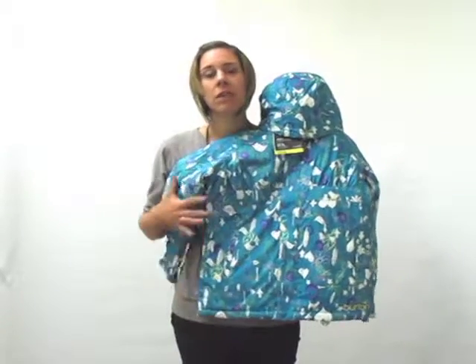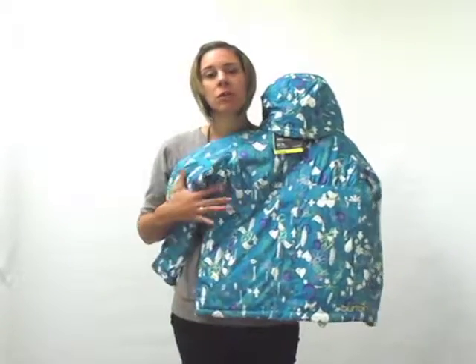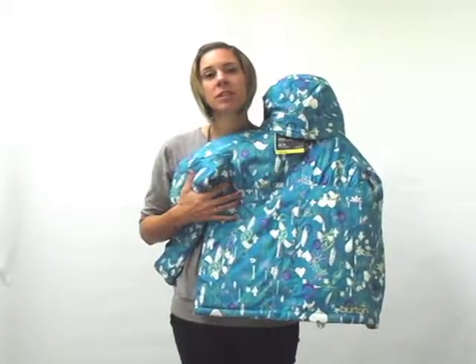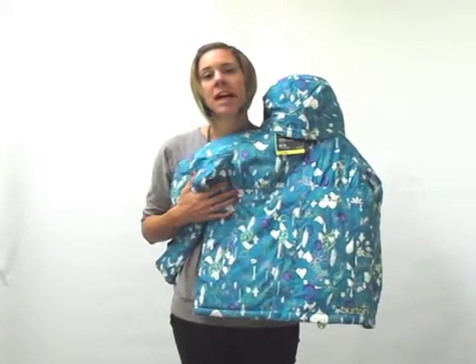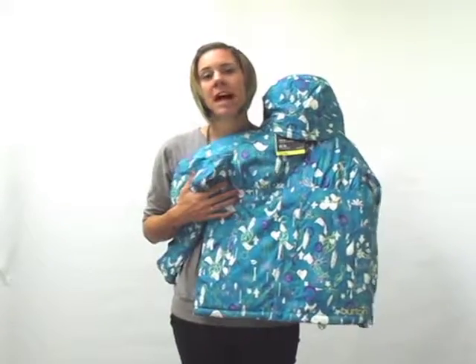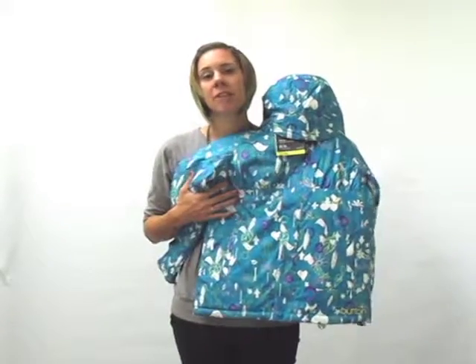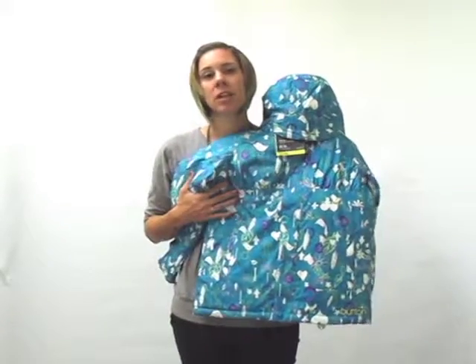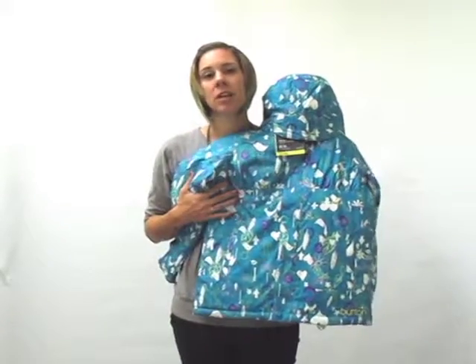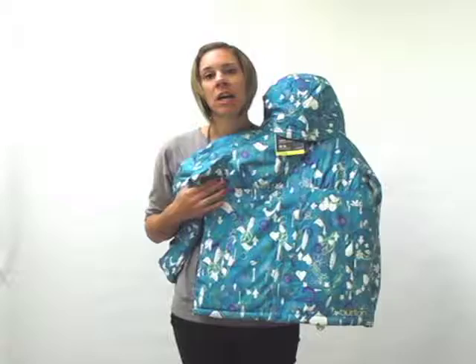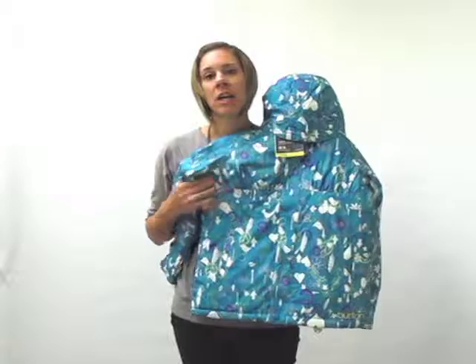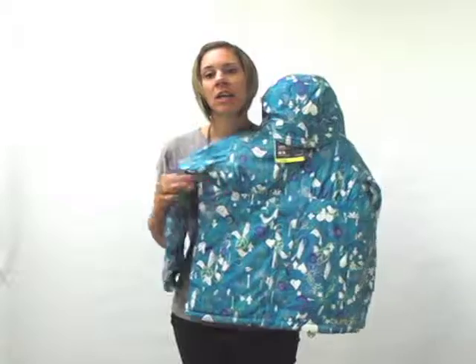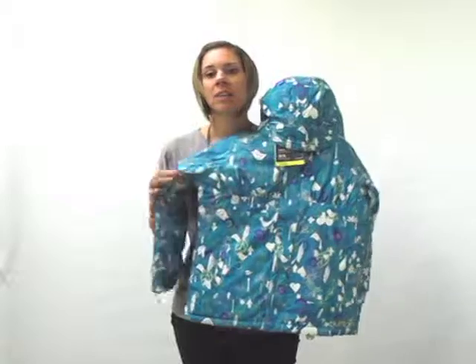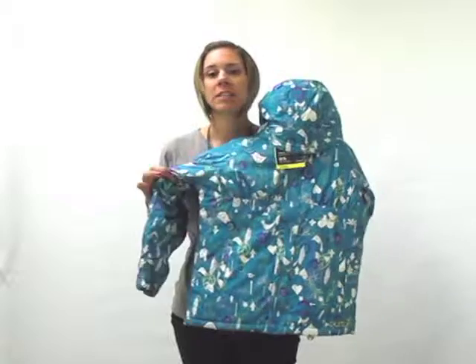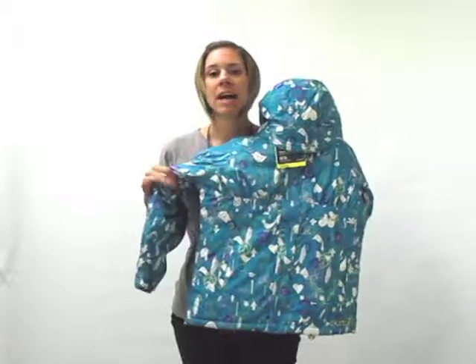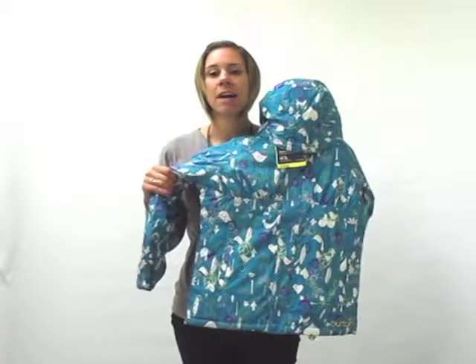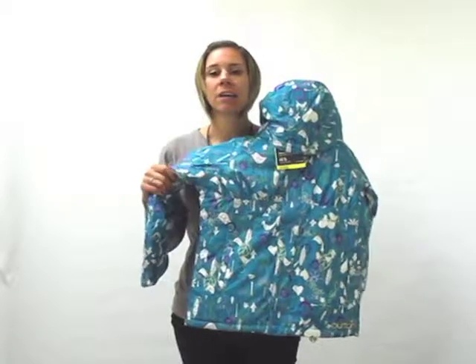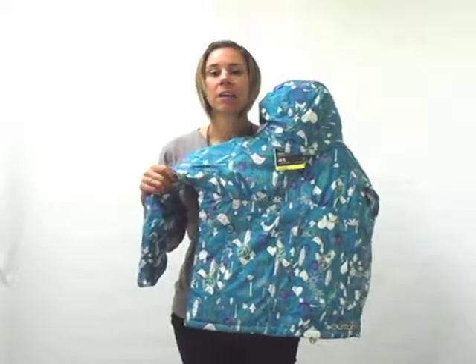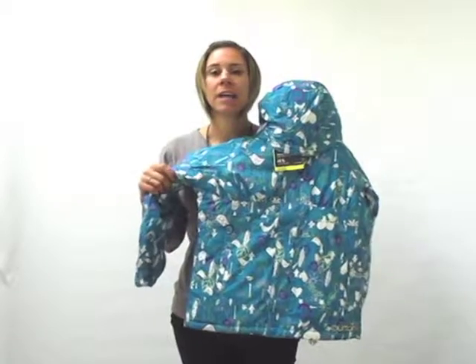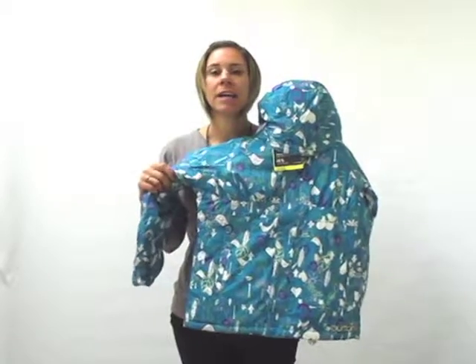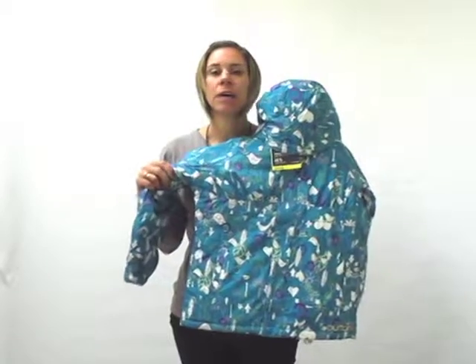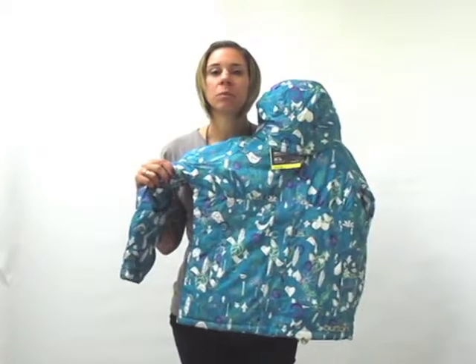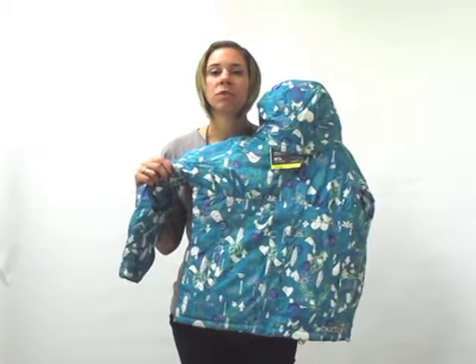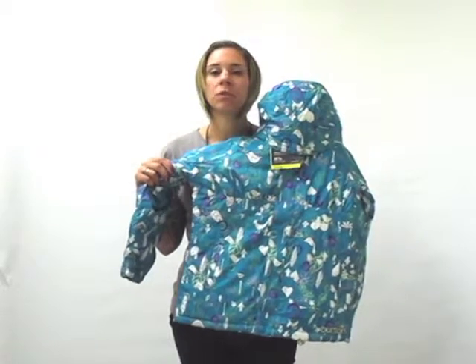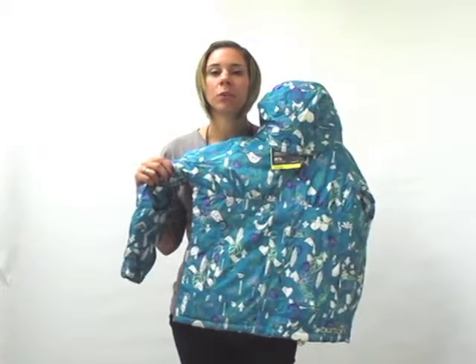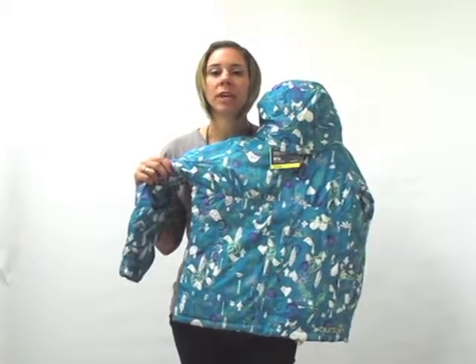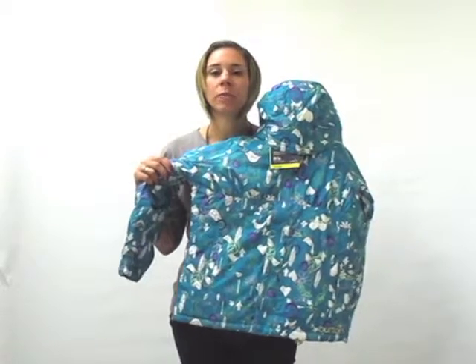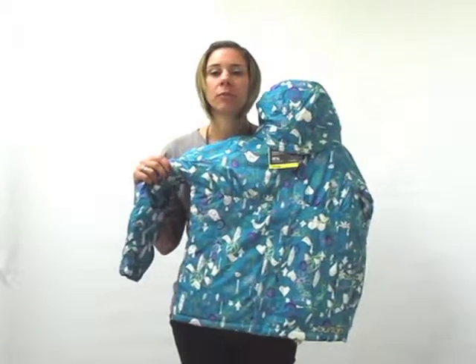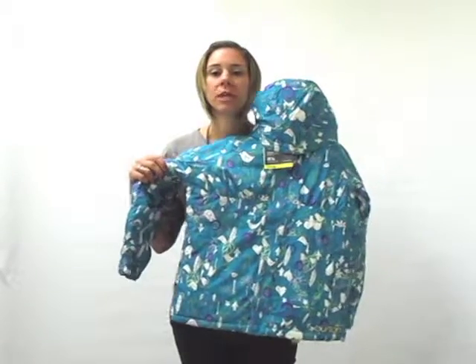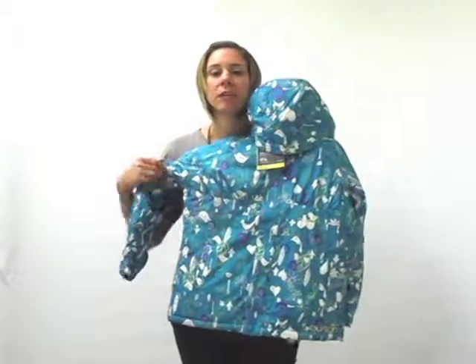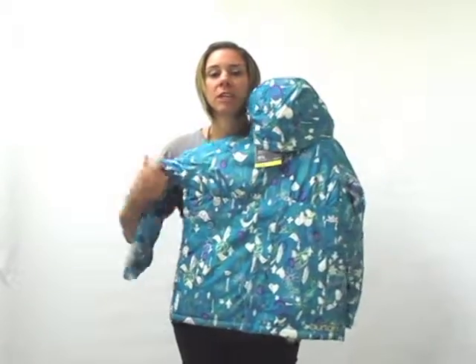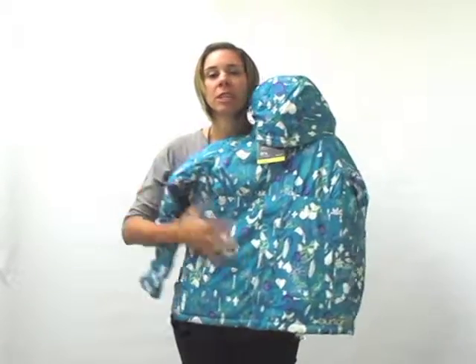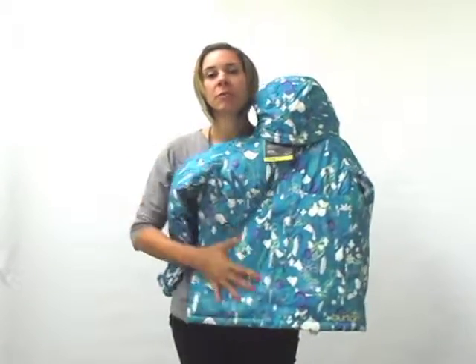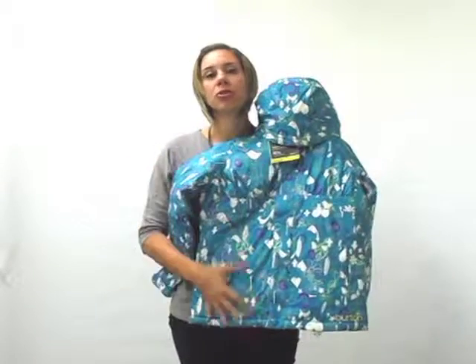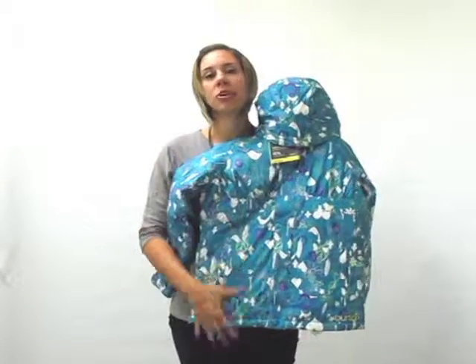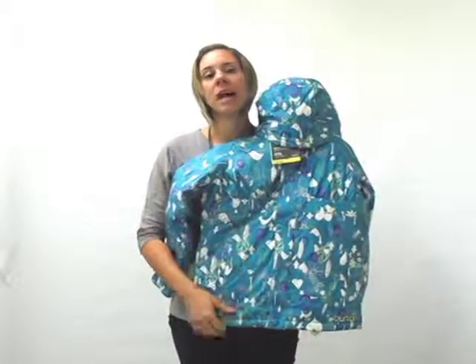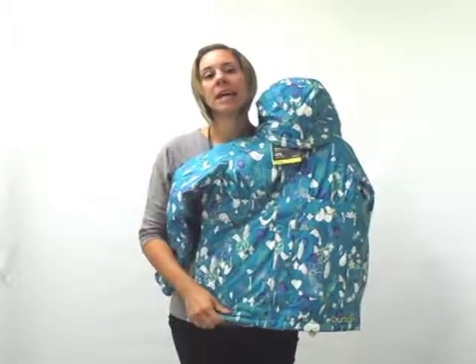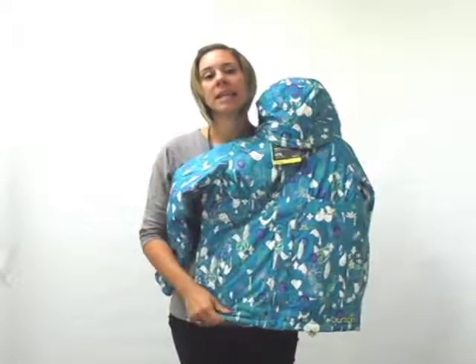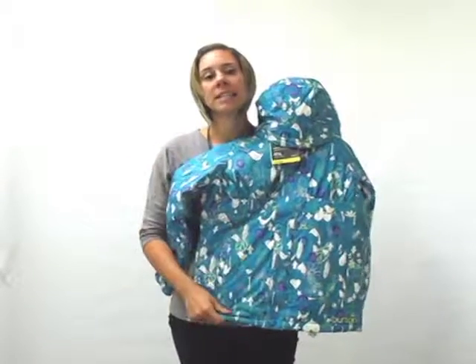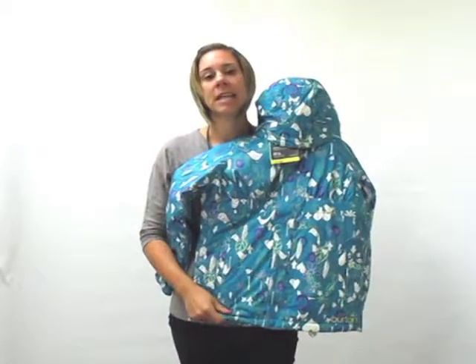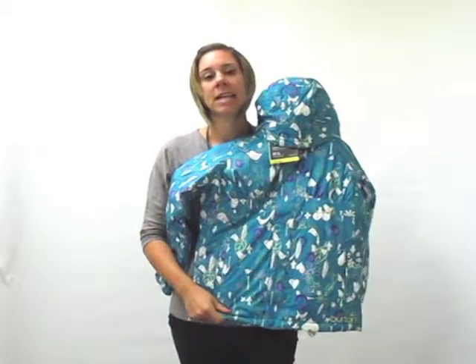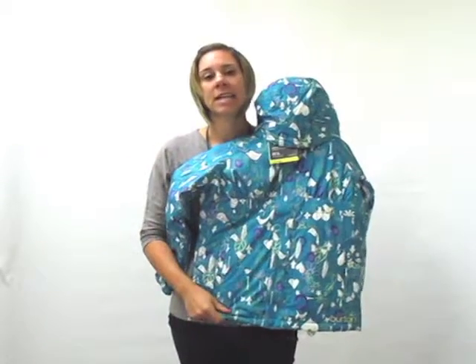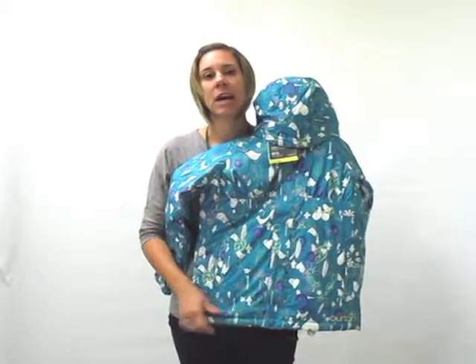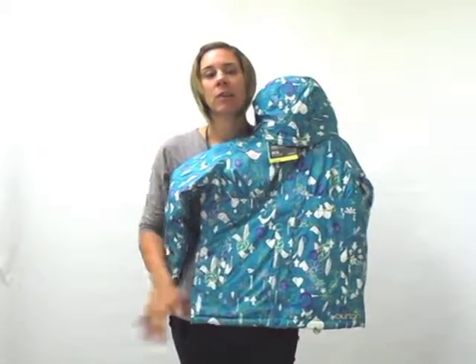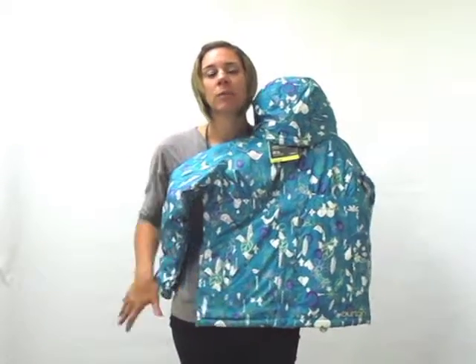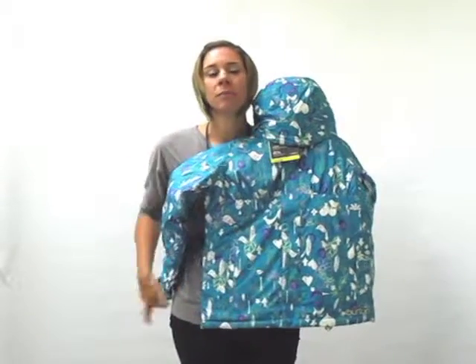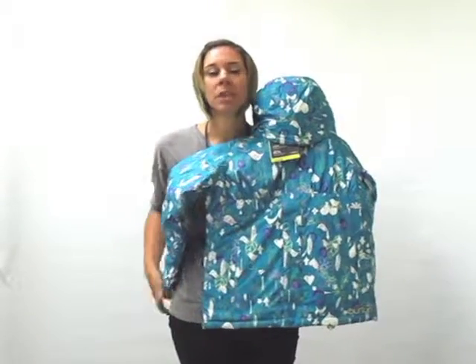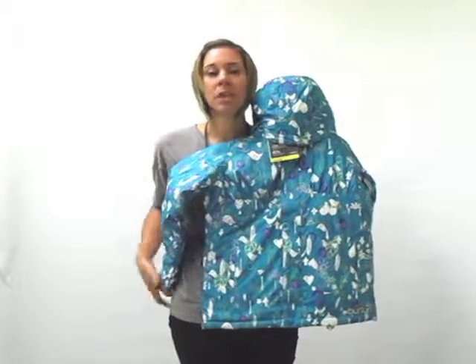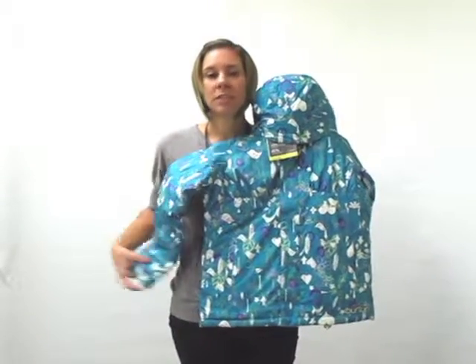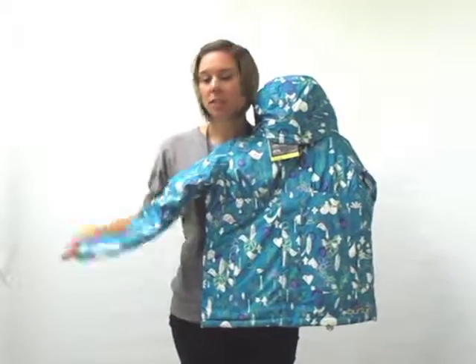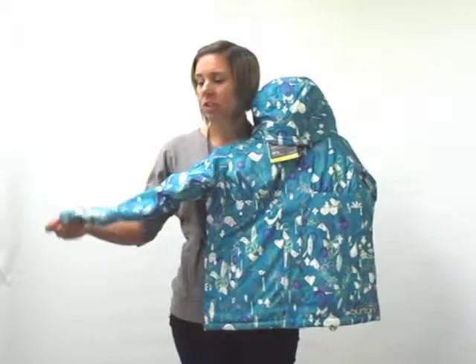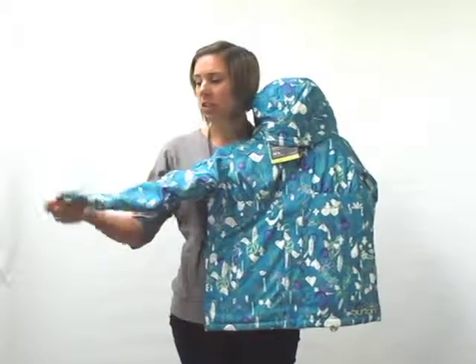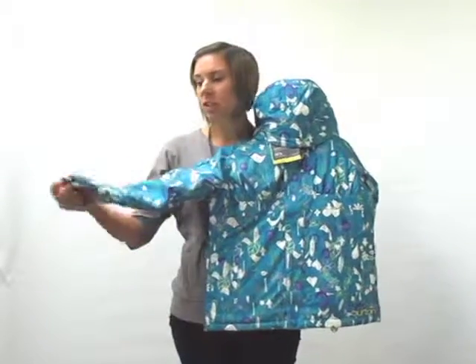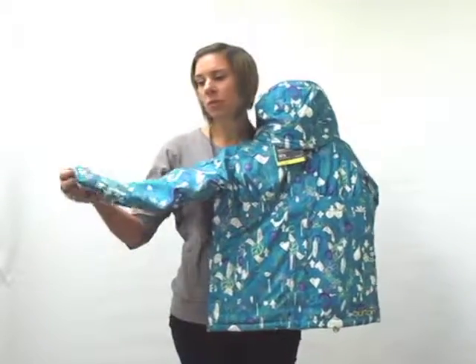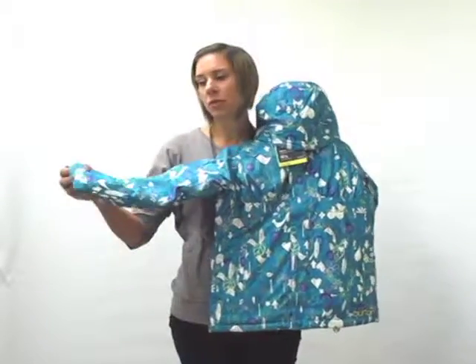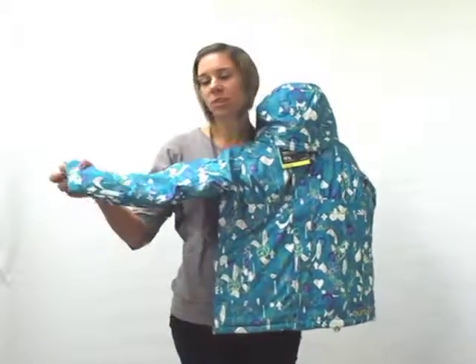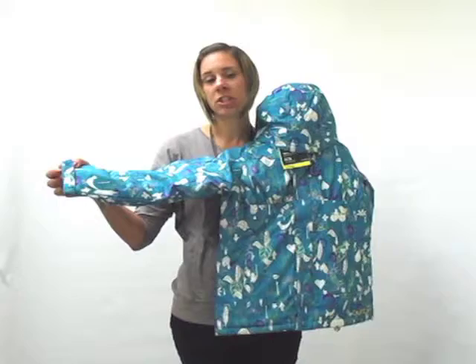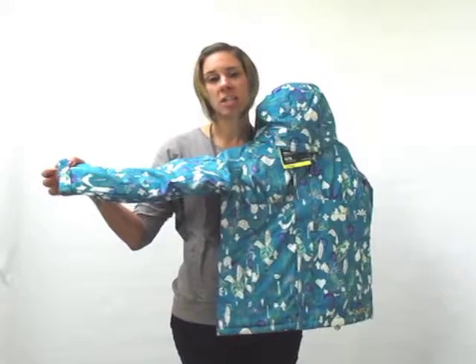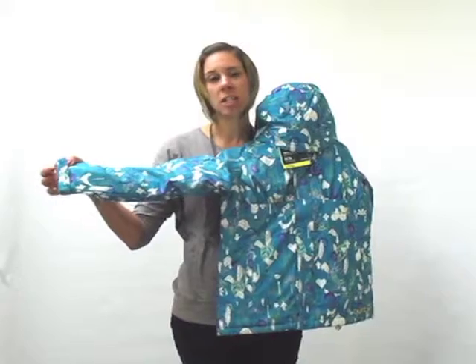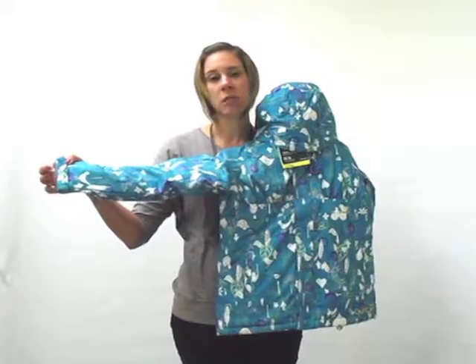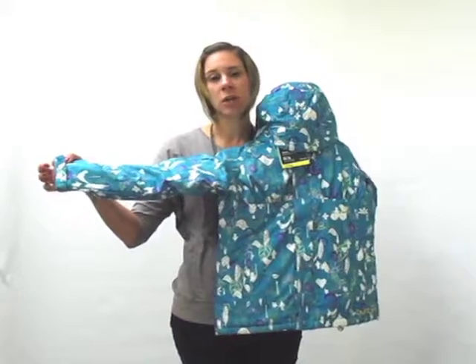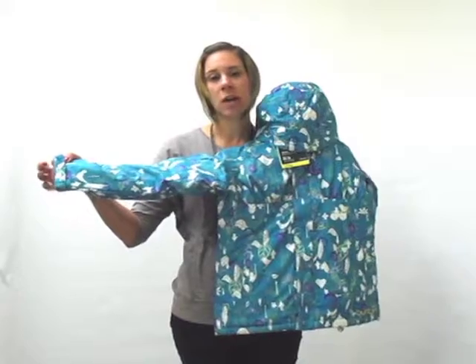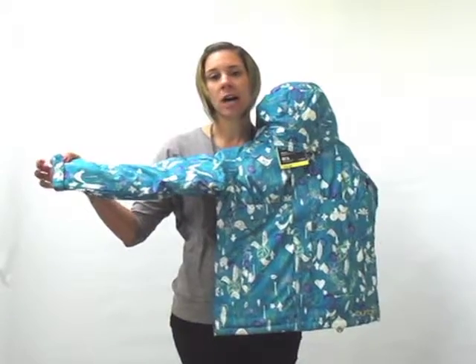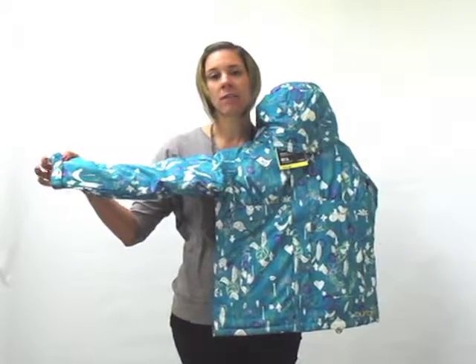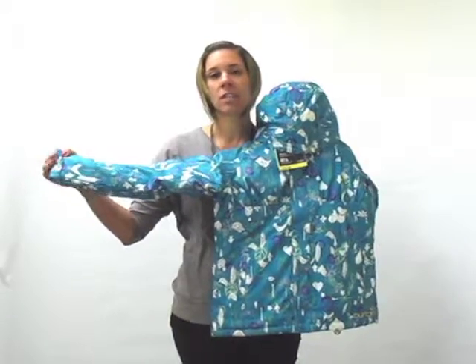Full Taffeta lining — the Taffeta lining helps to wick and breathe and keep you dry inside and out. This also comes with adjustable cuffs.